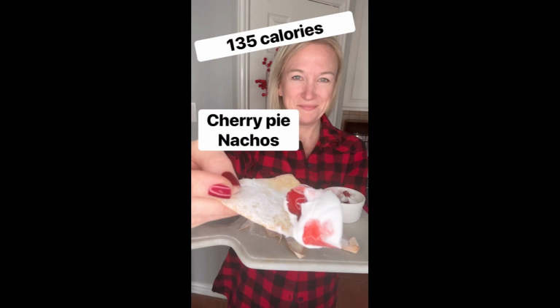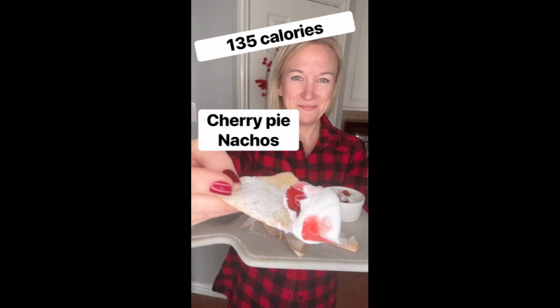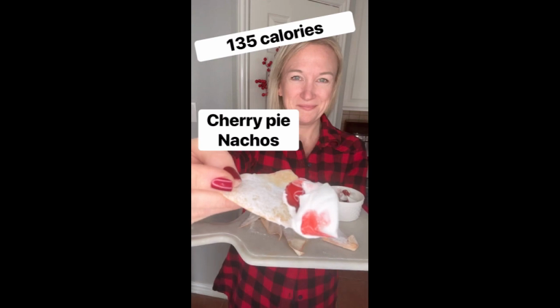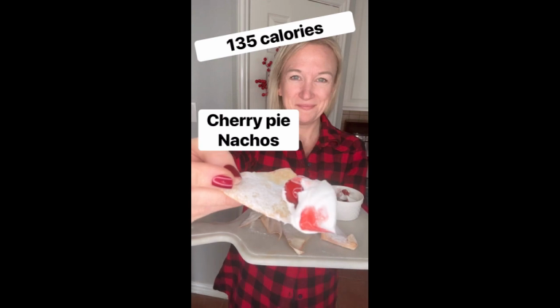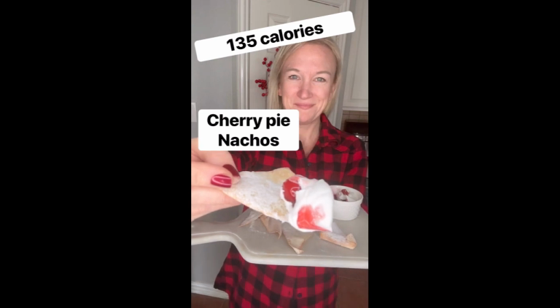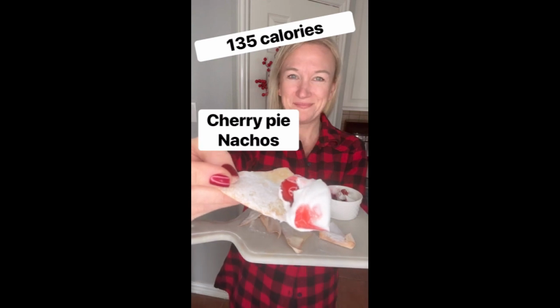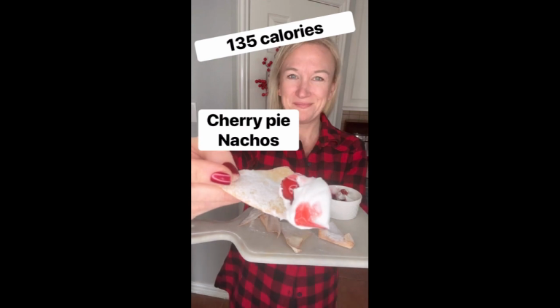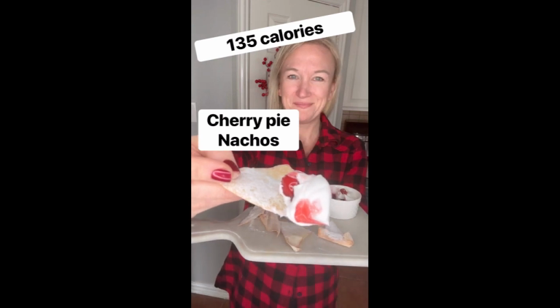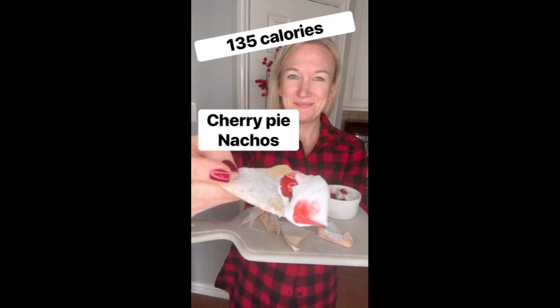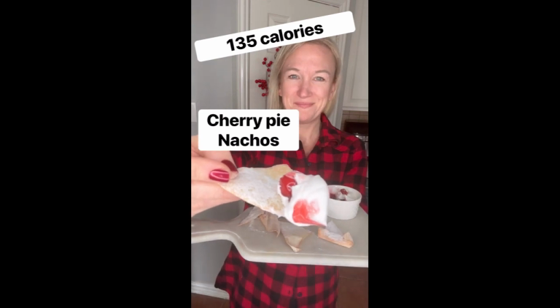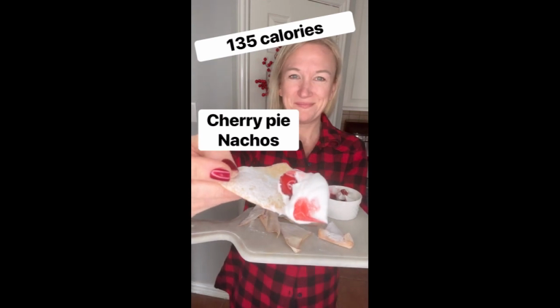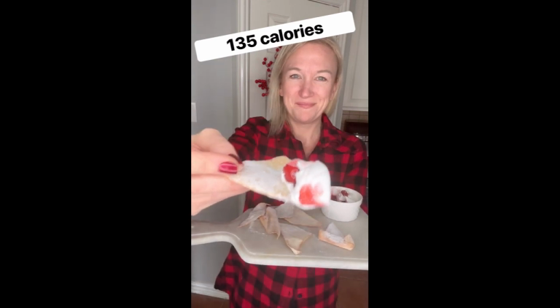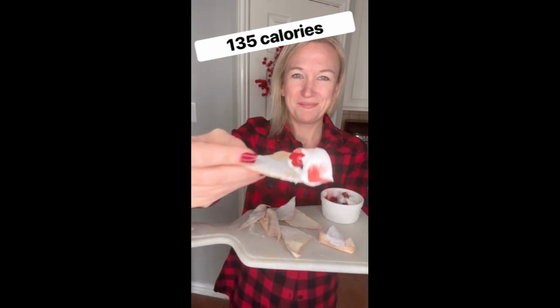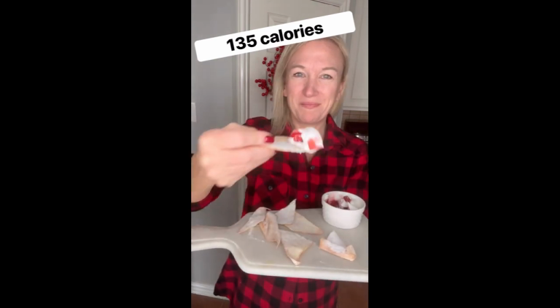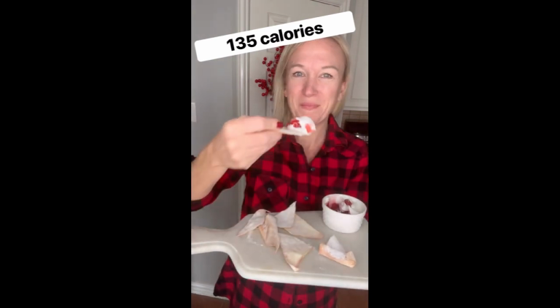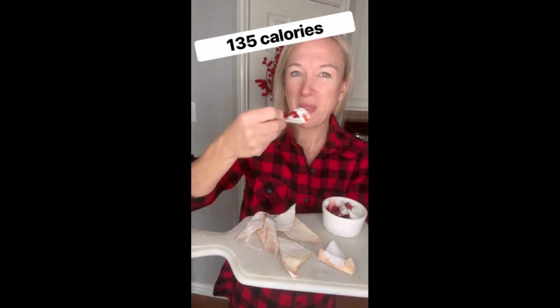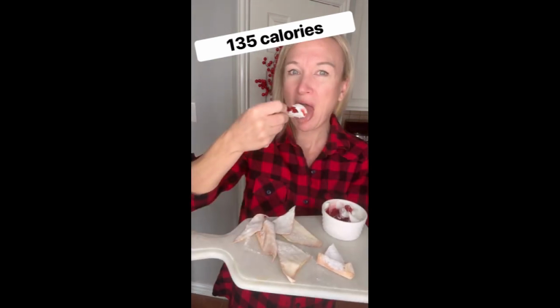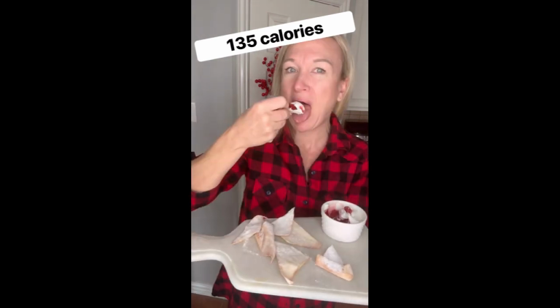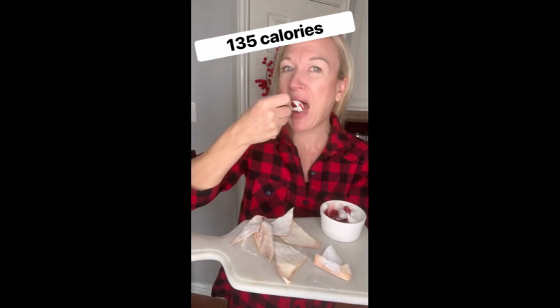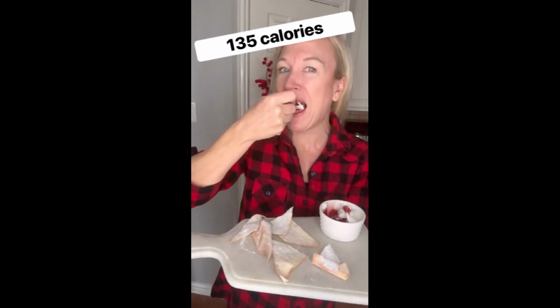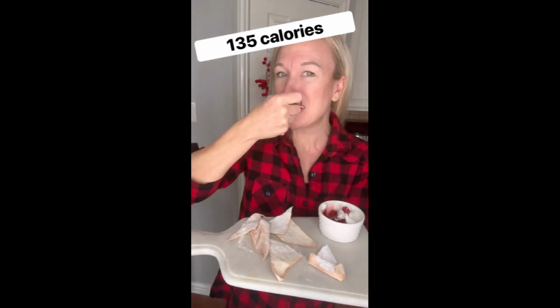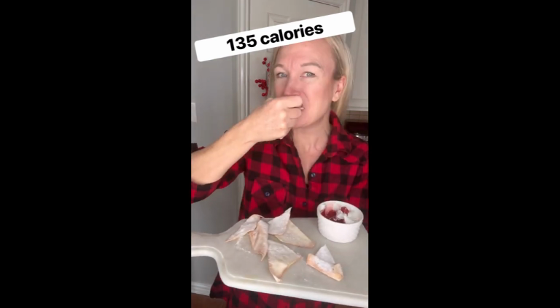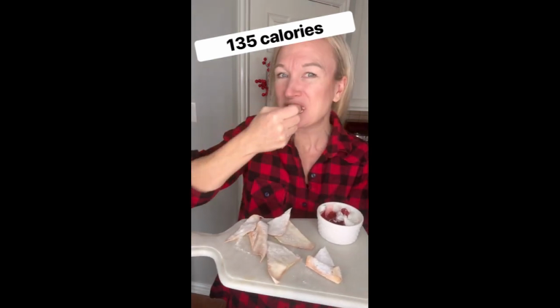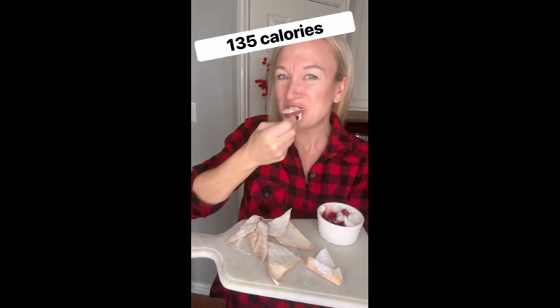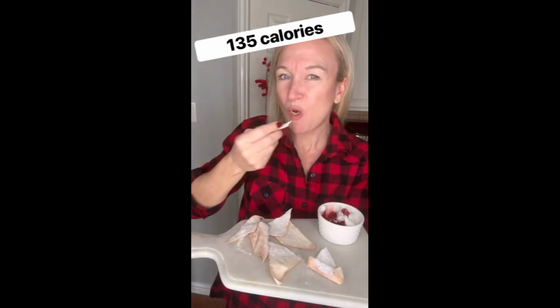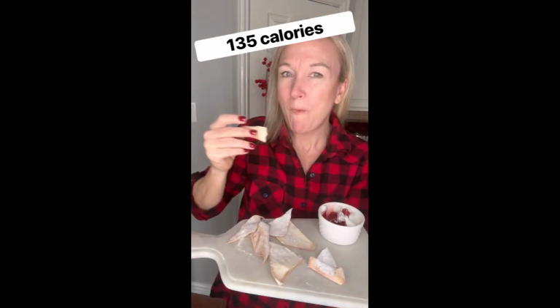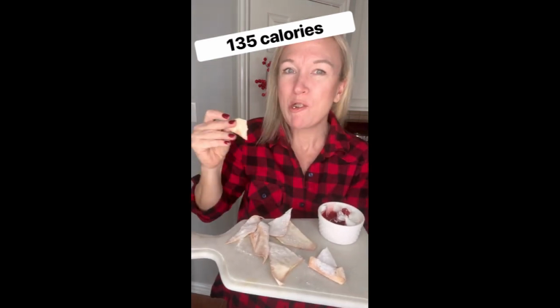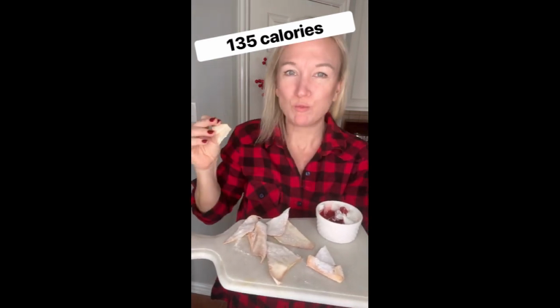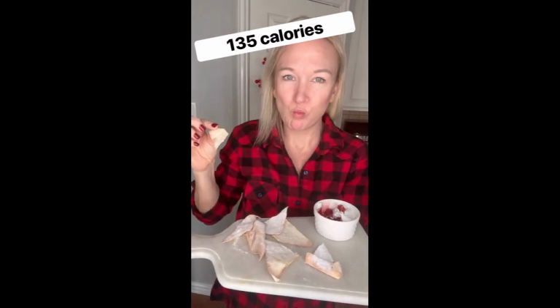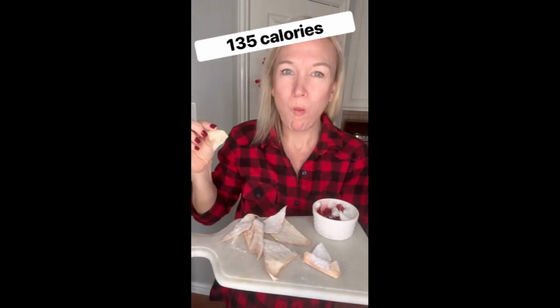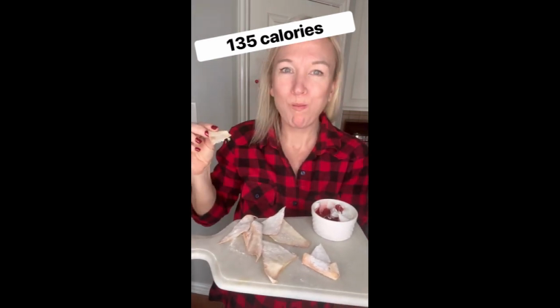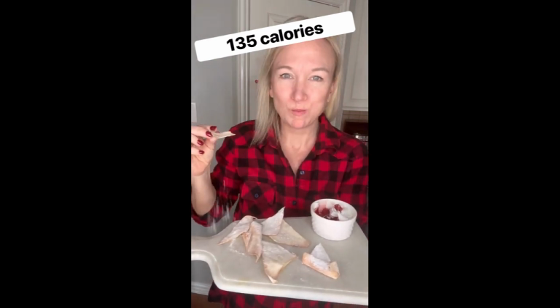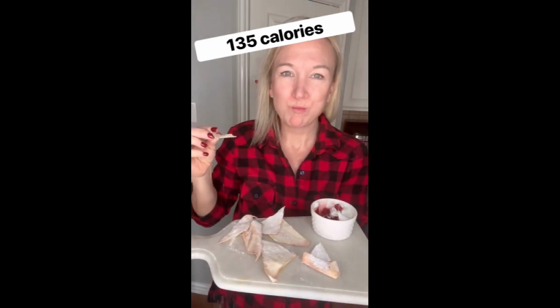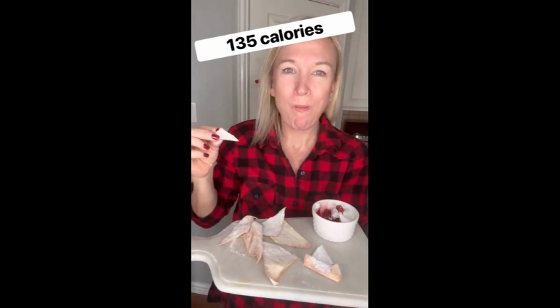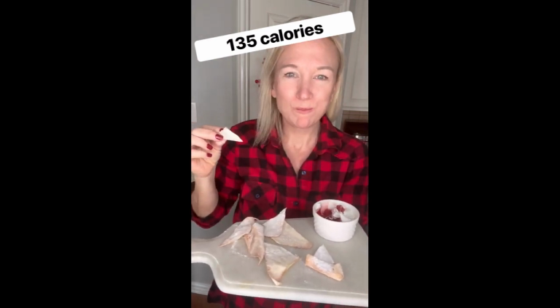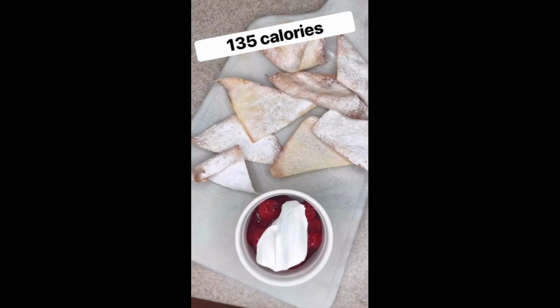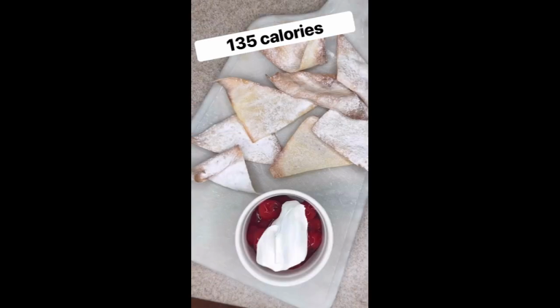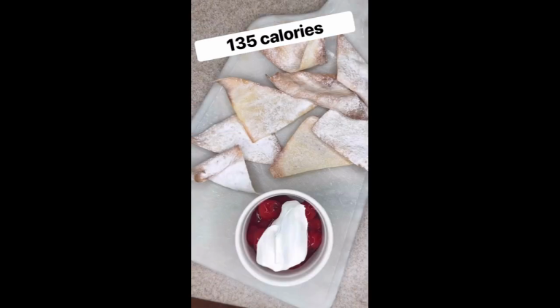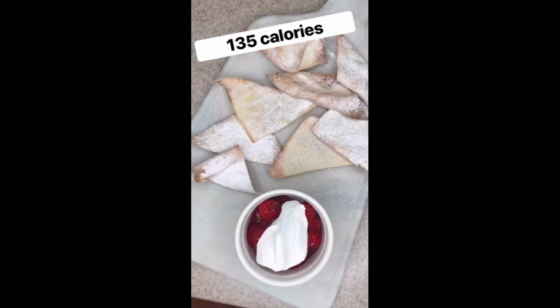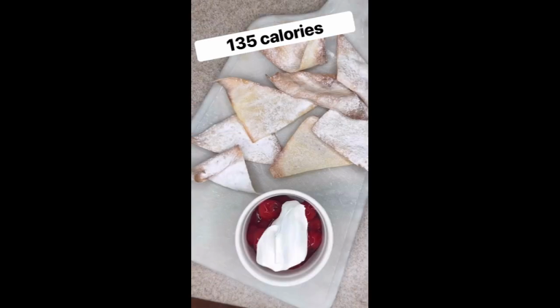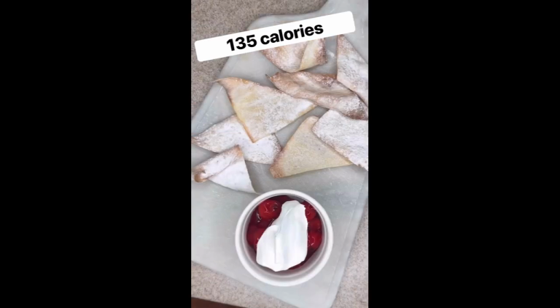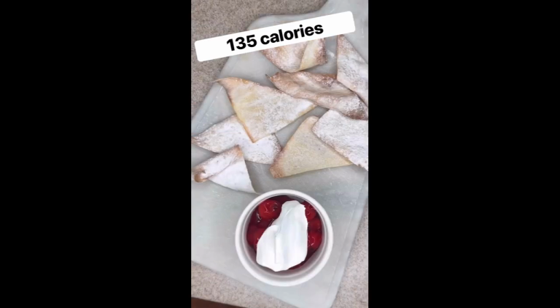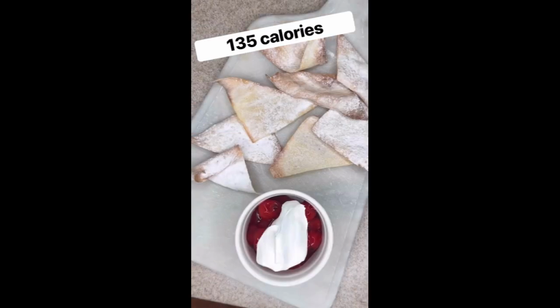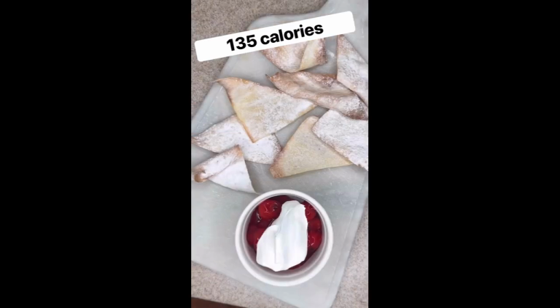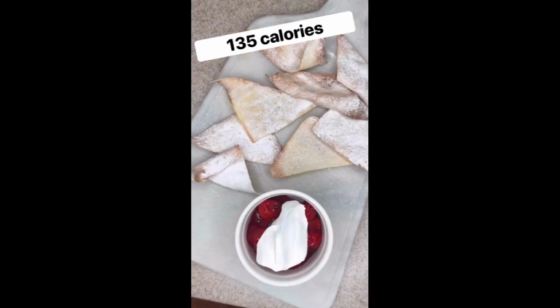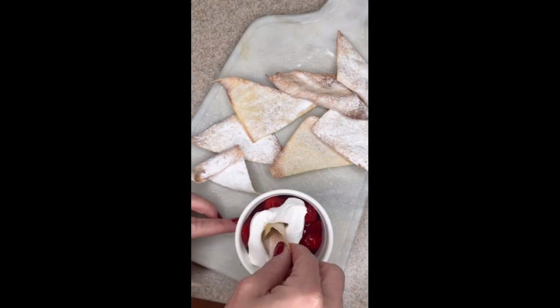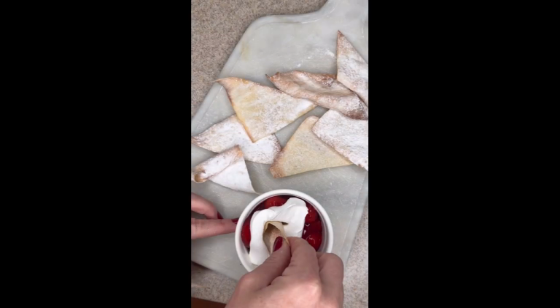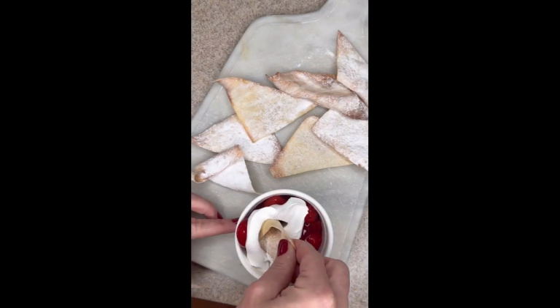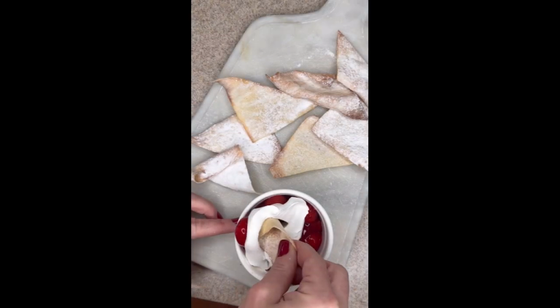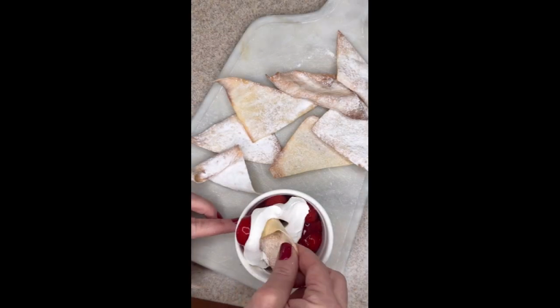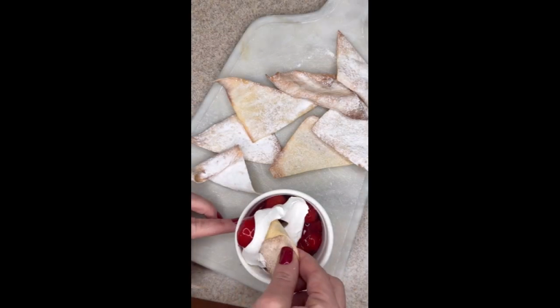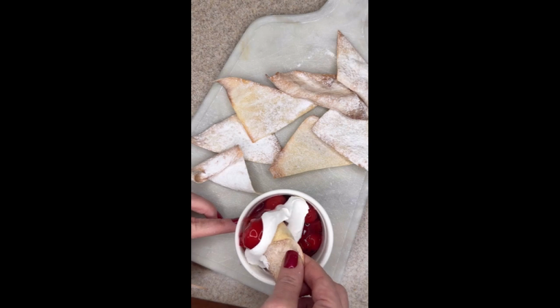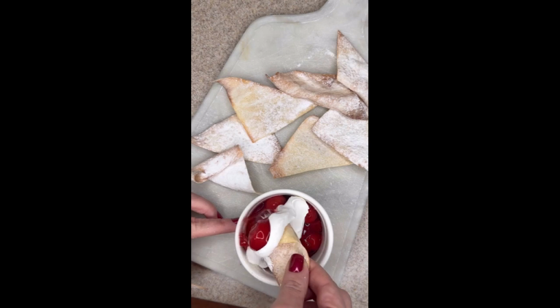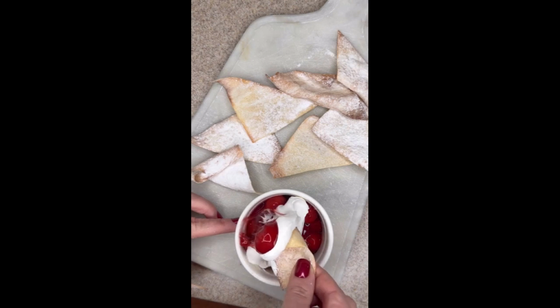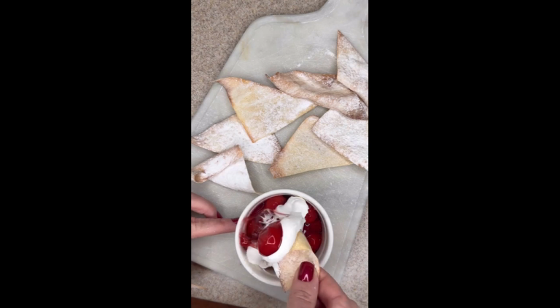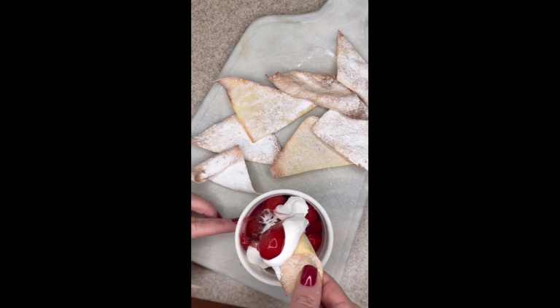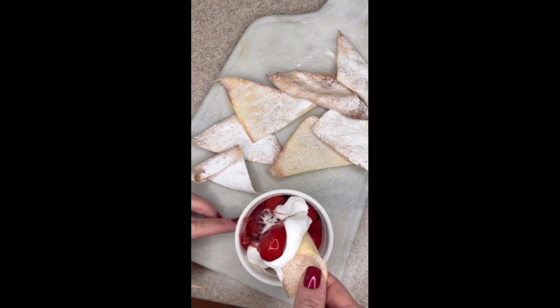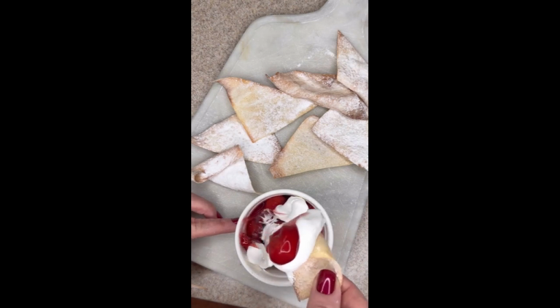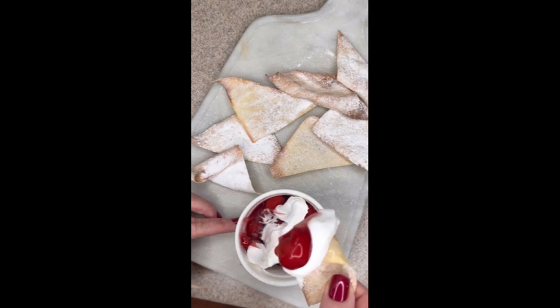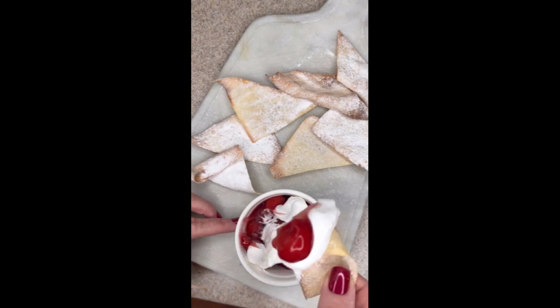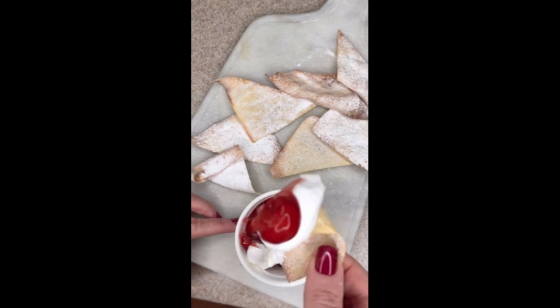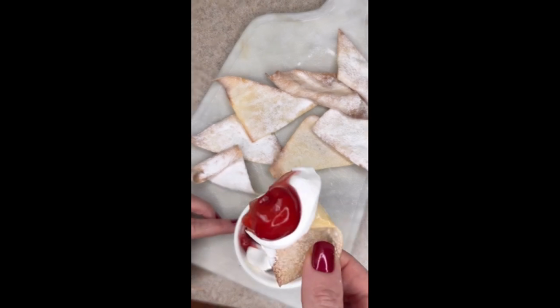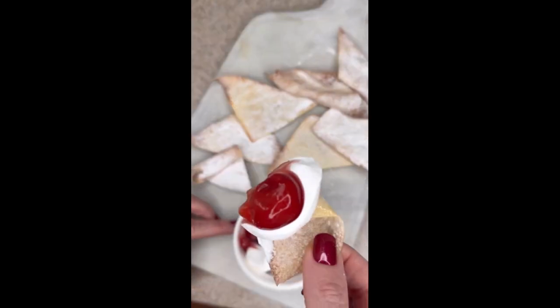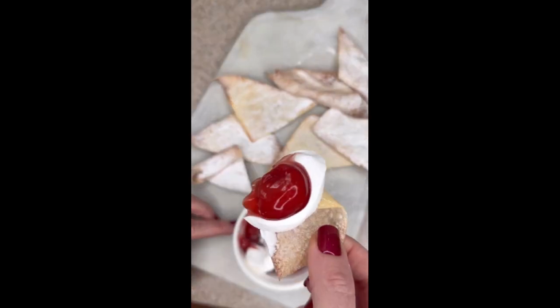I love pie. I love nachos. So these 135 calorie cherry pie nachos — bomb.